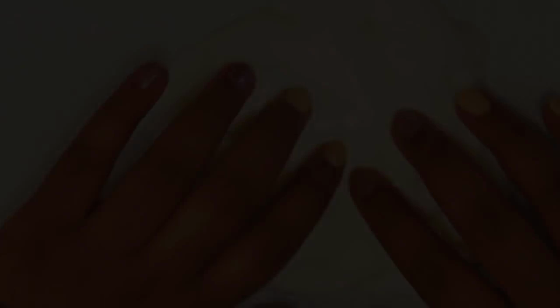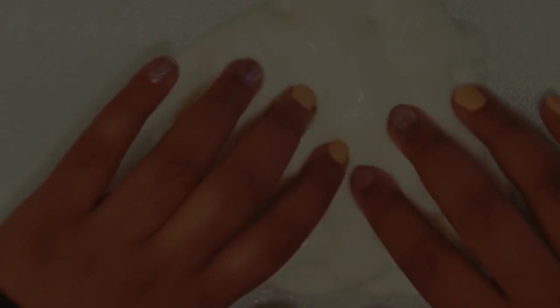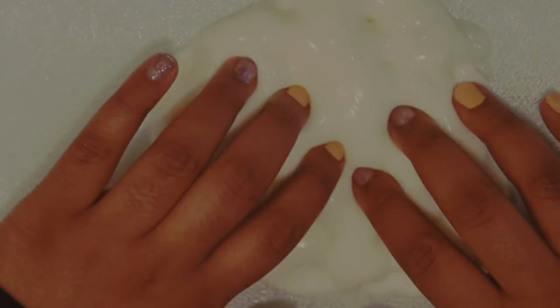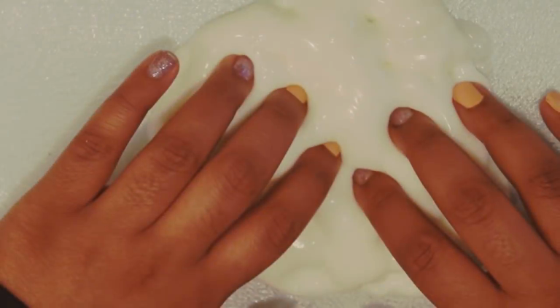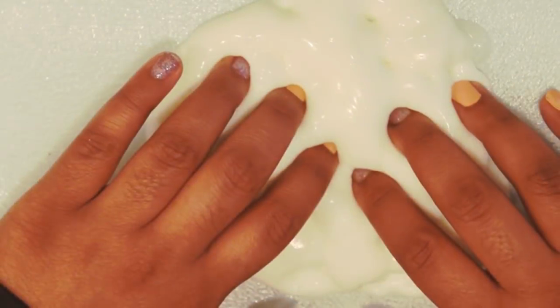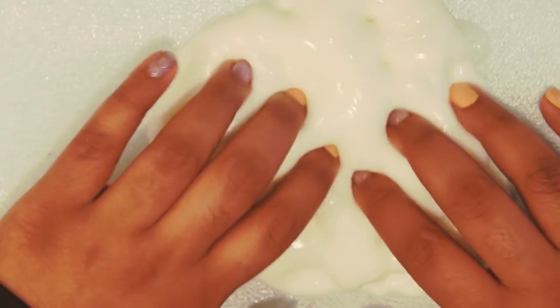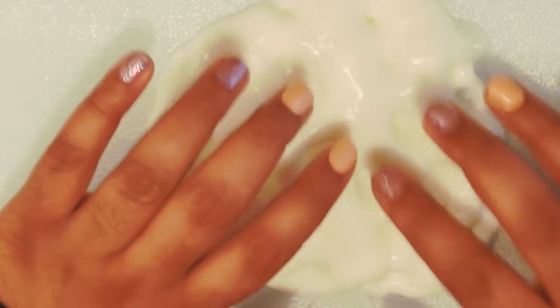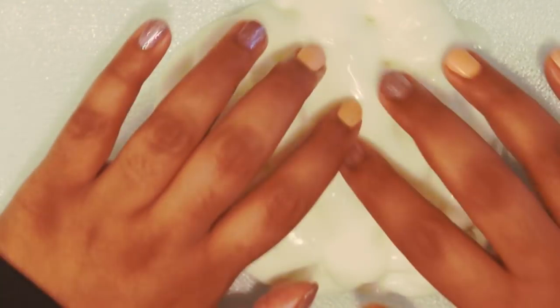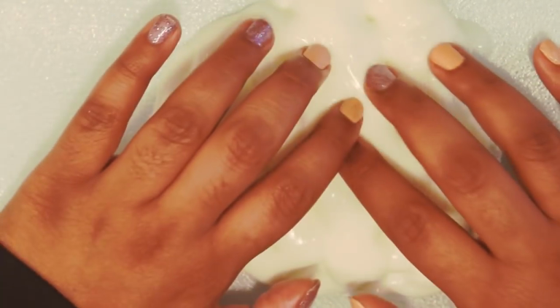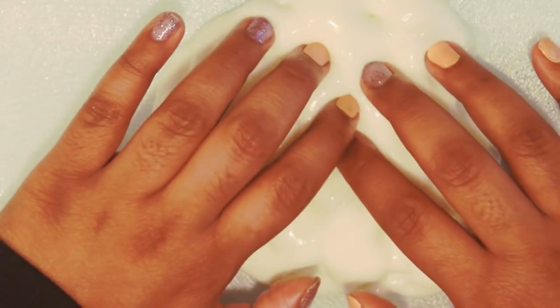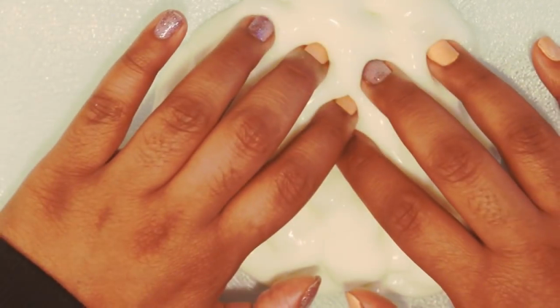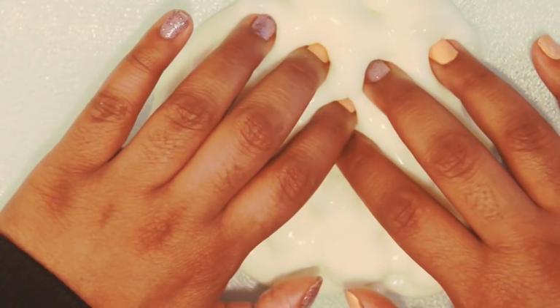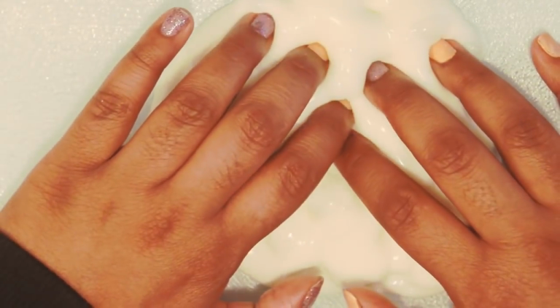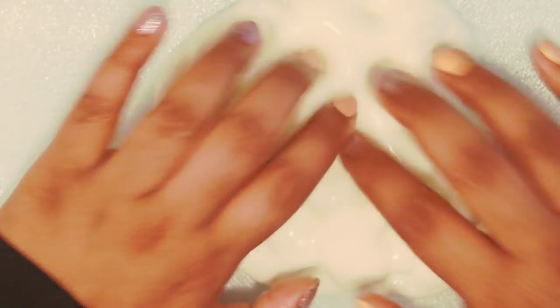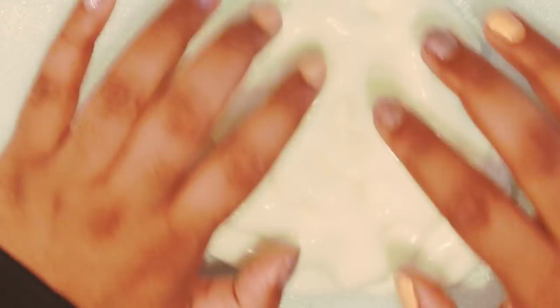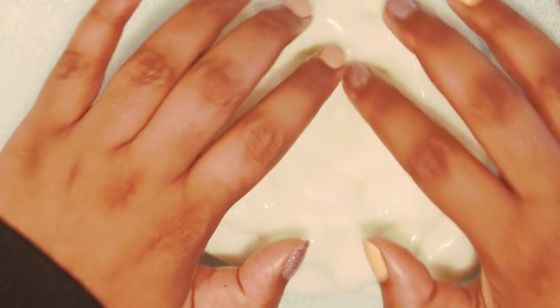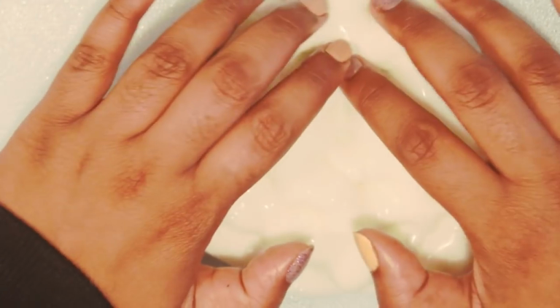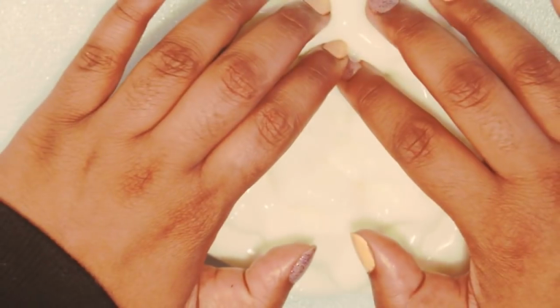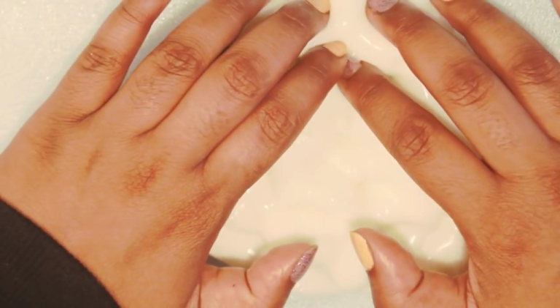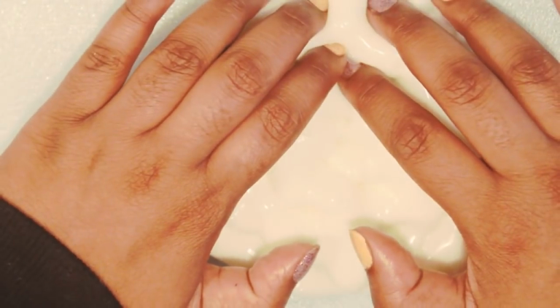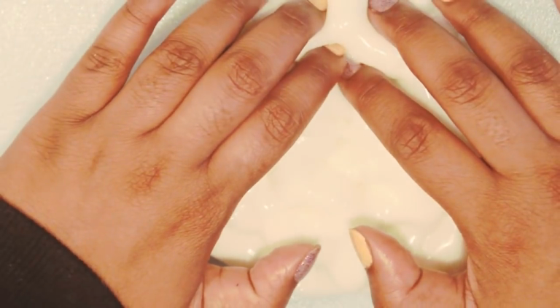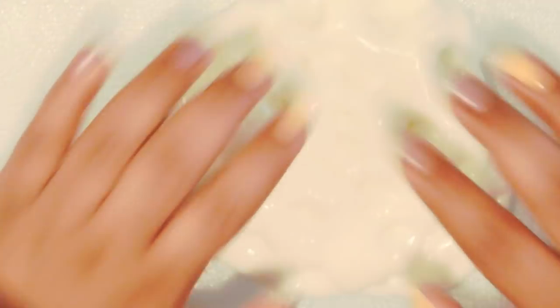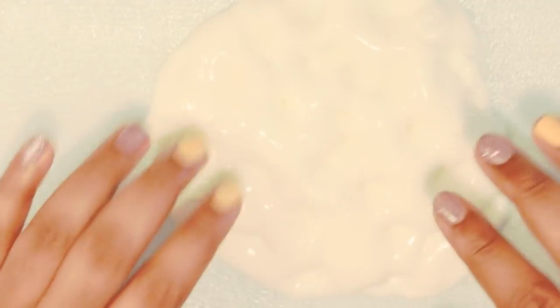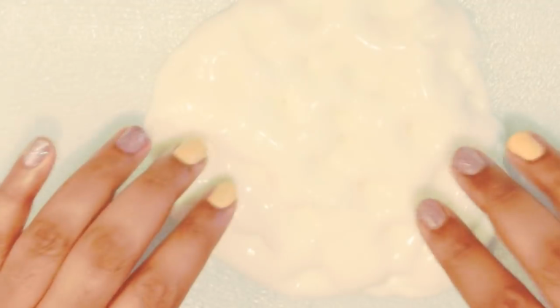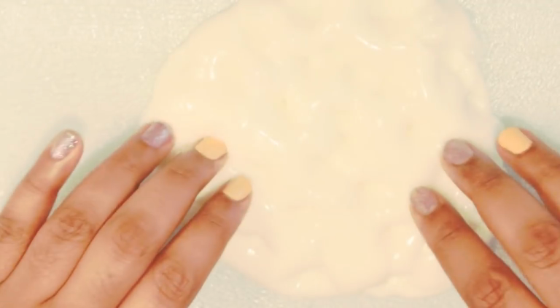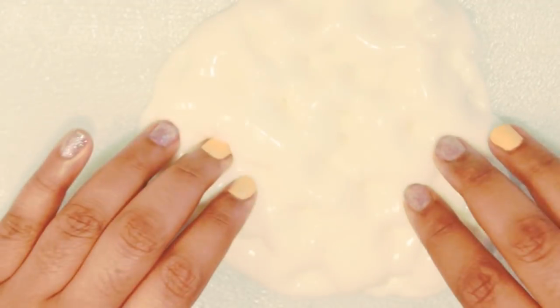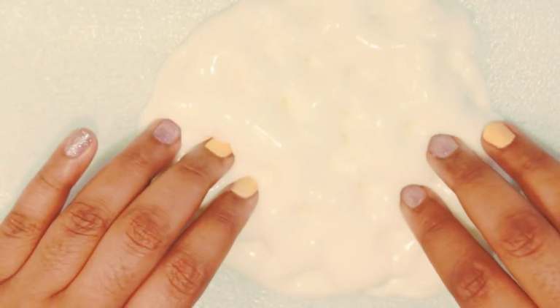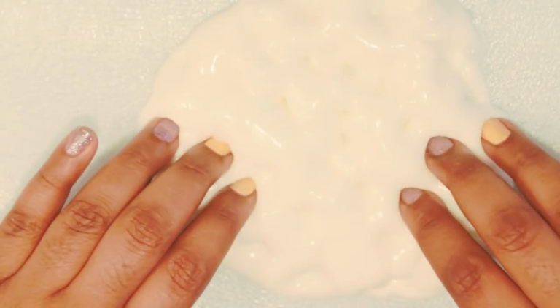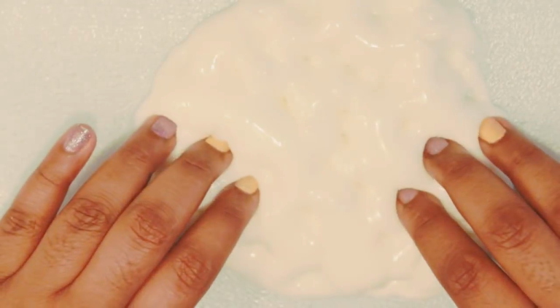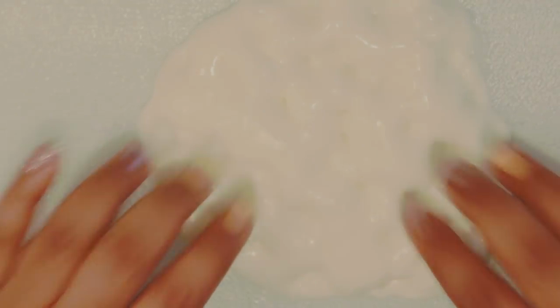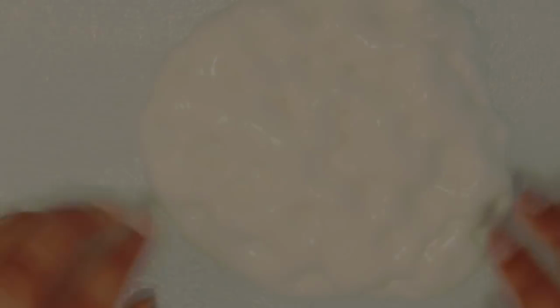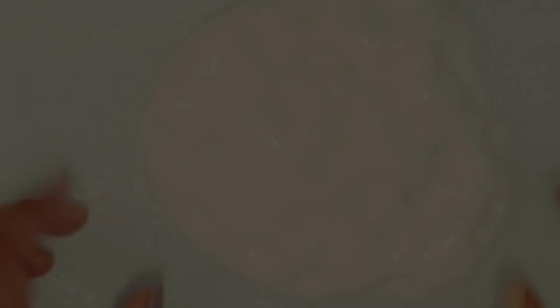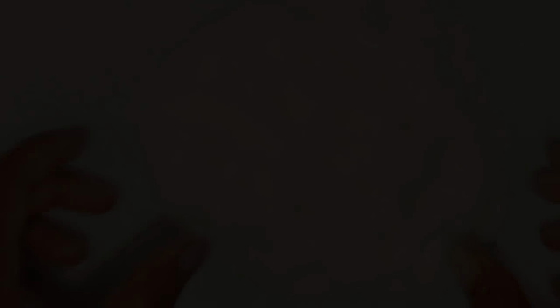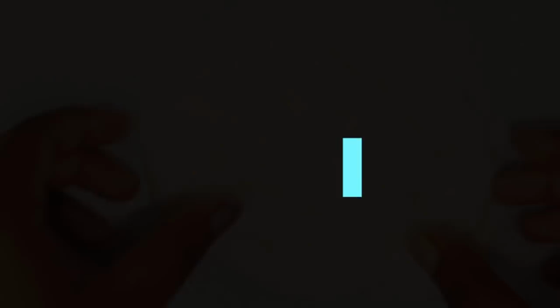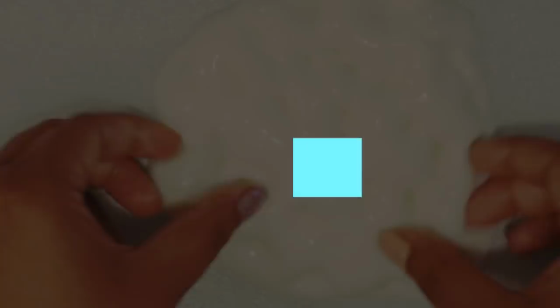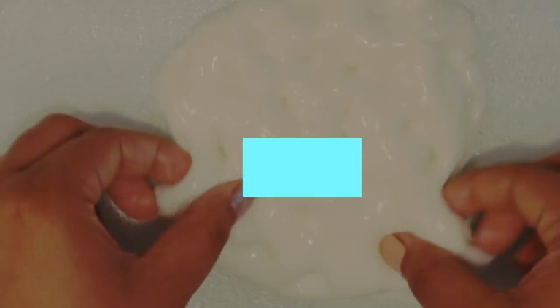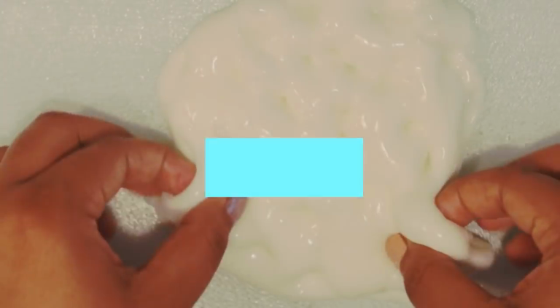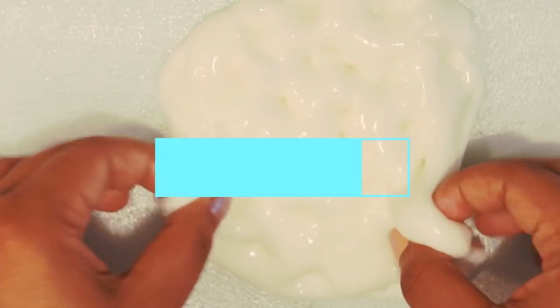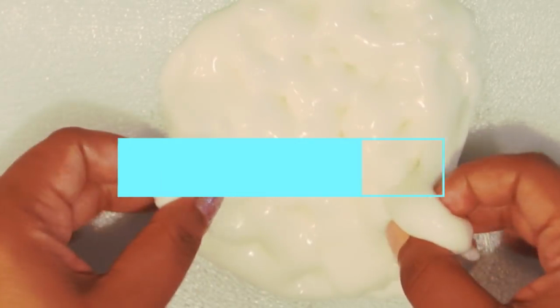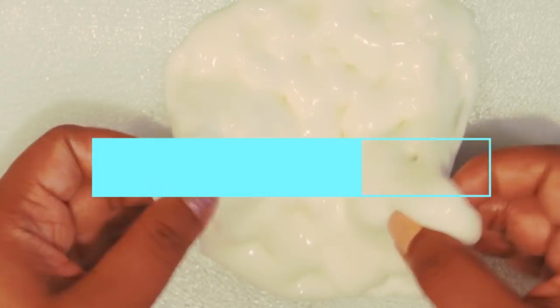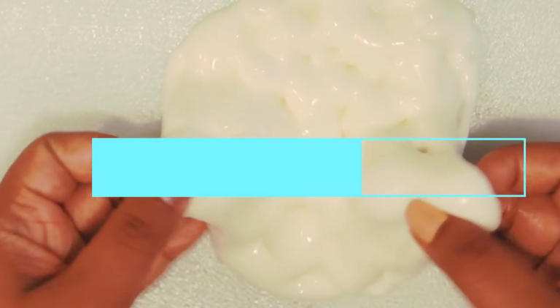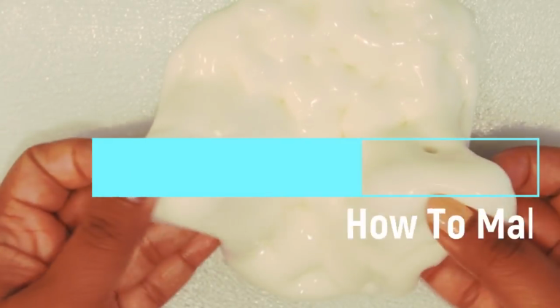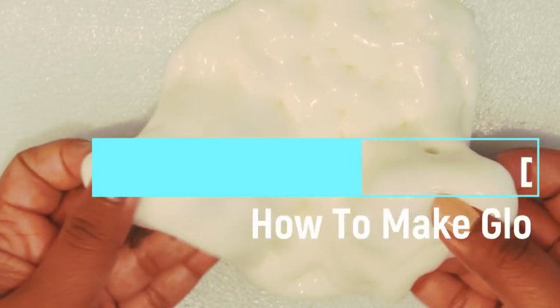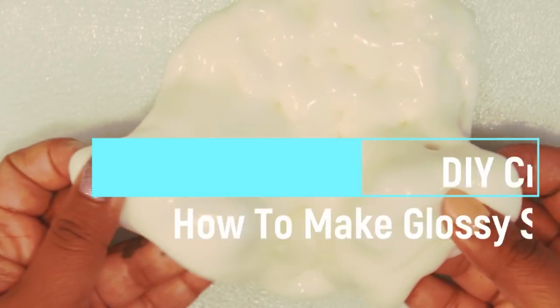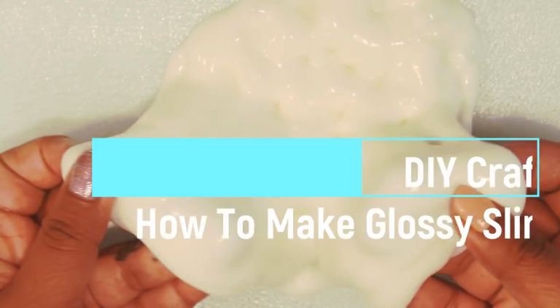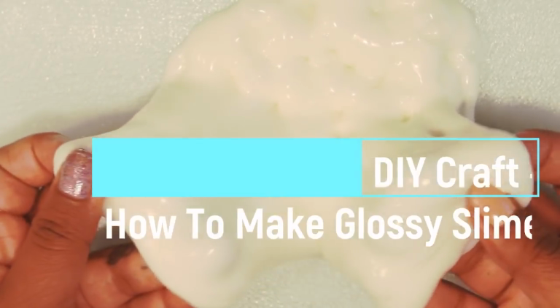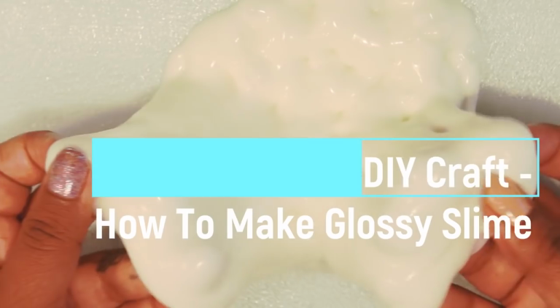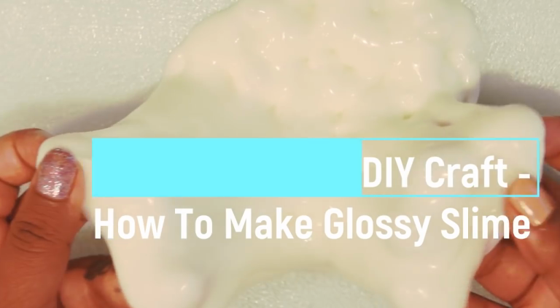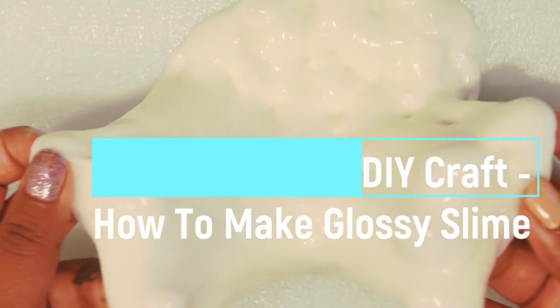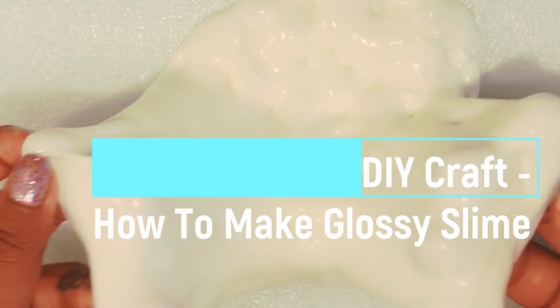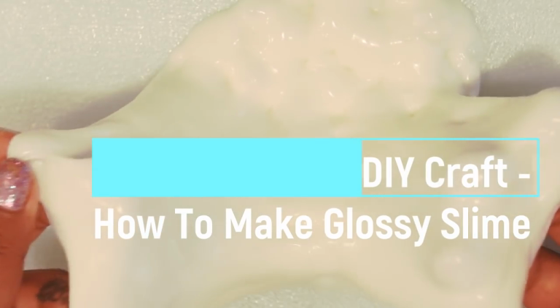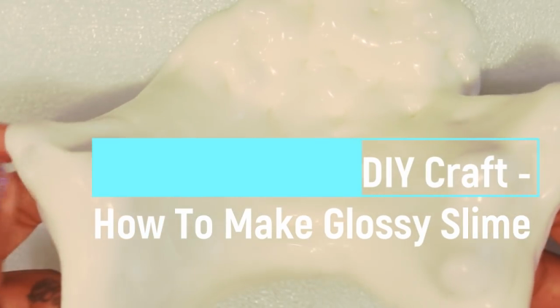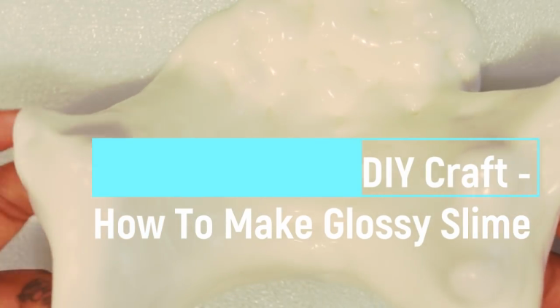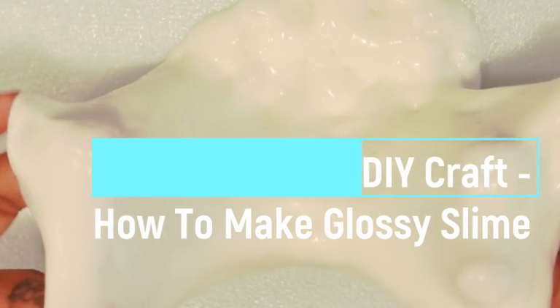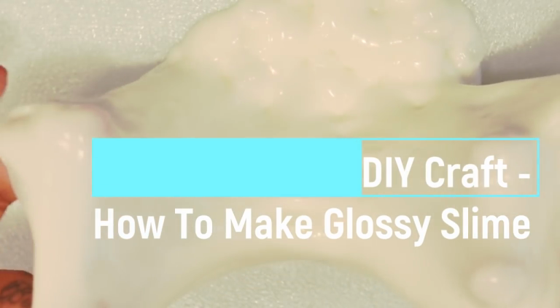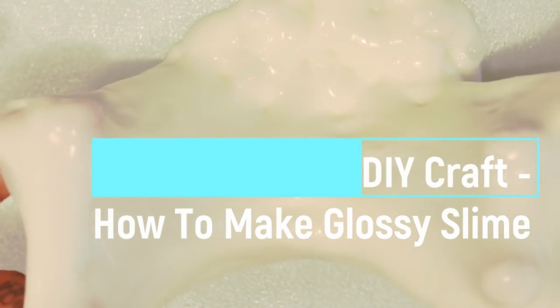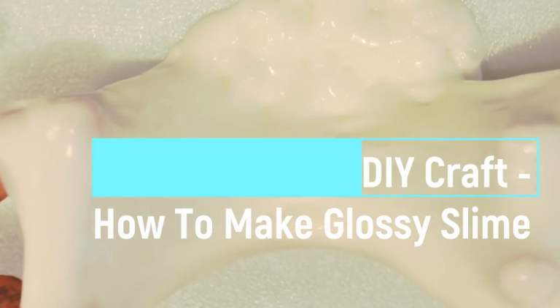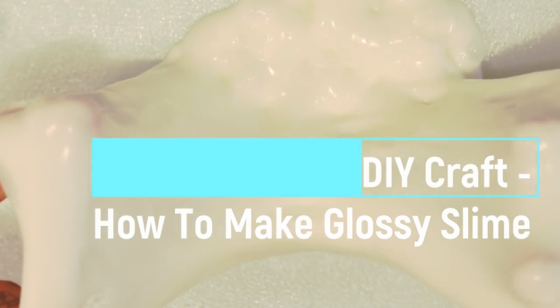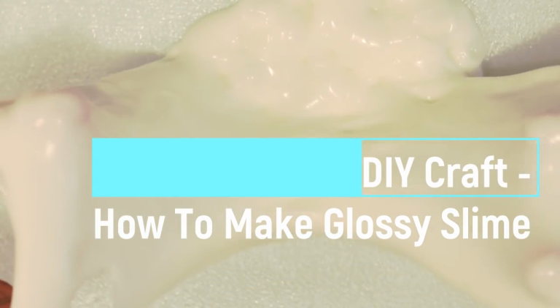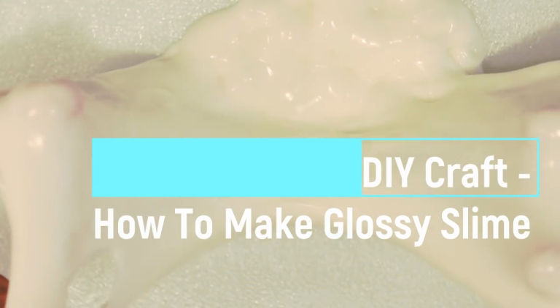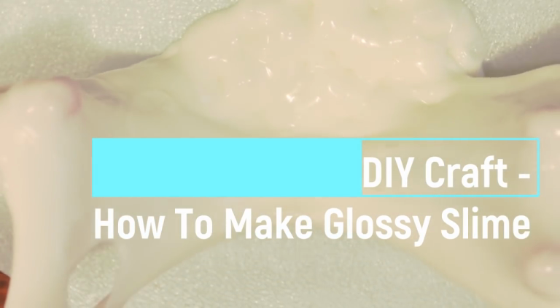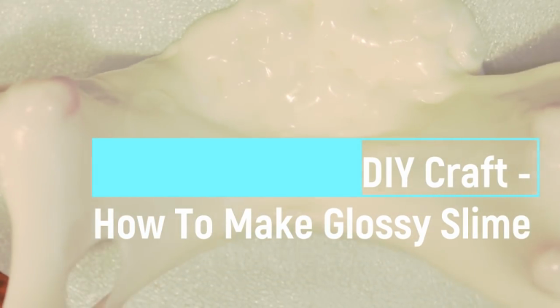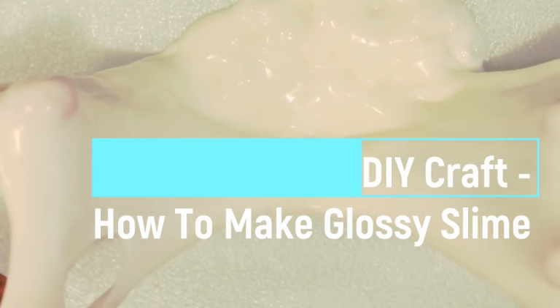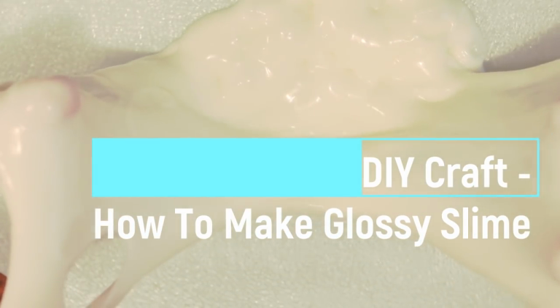Hello beautiful people! Welcome to ASMR Smith's channel. In this video I'm going to show you guys one of my Glossiest Slime Recipes.